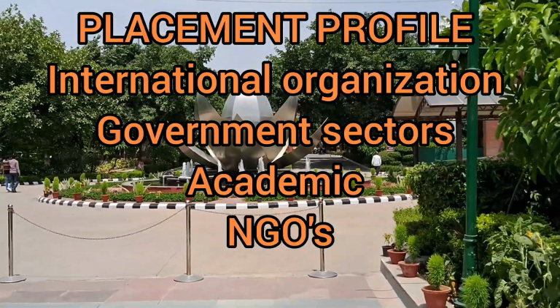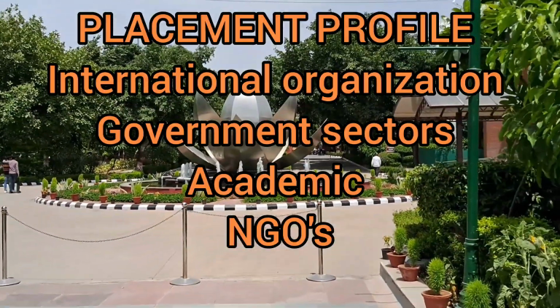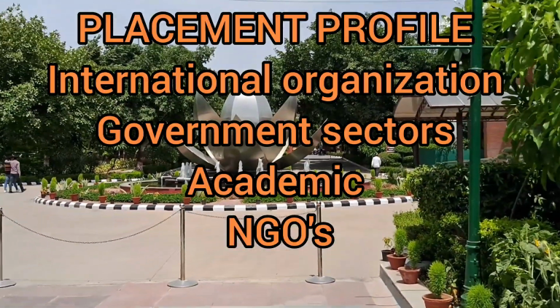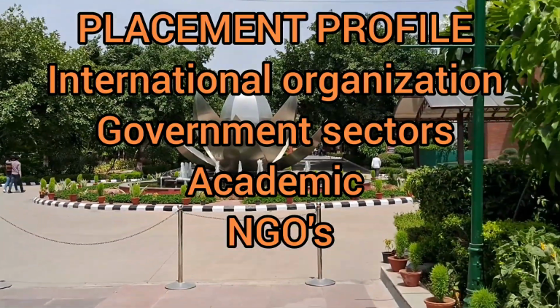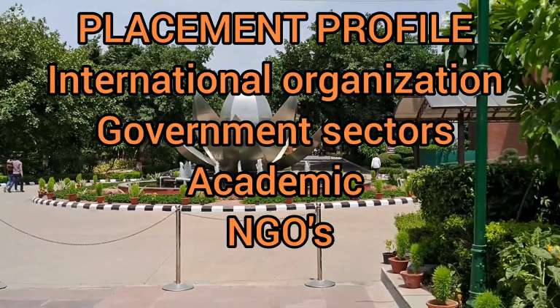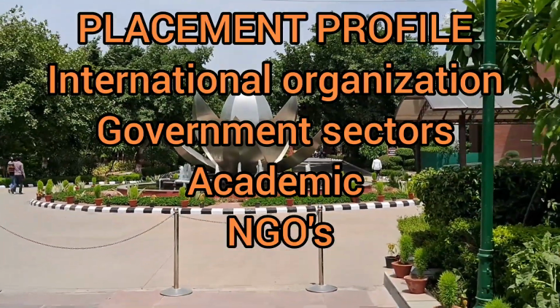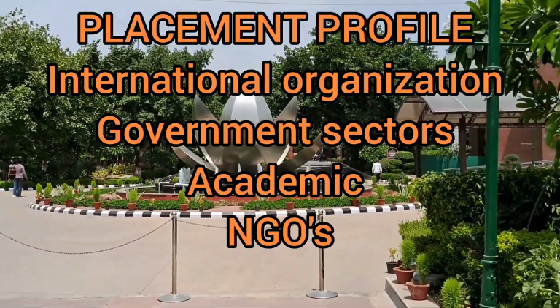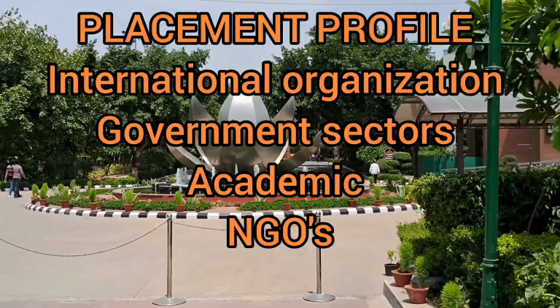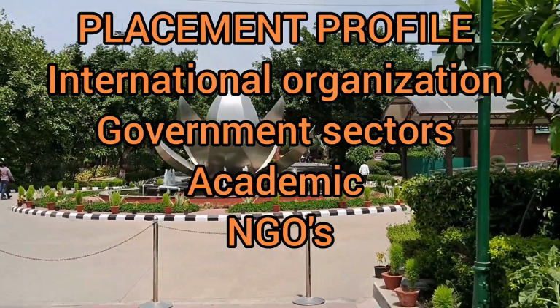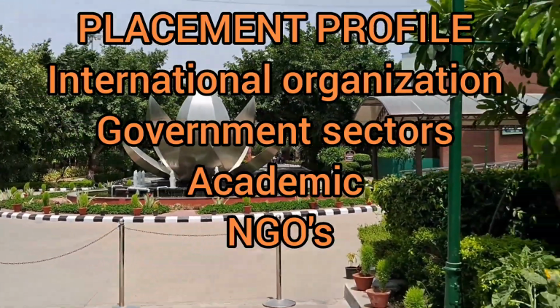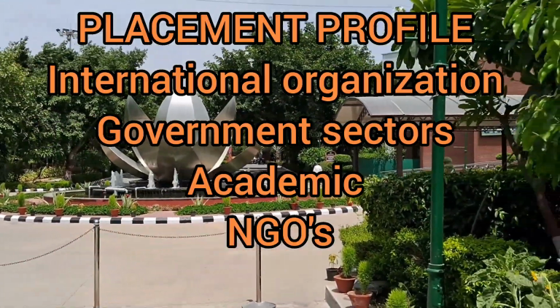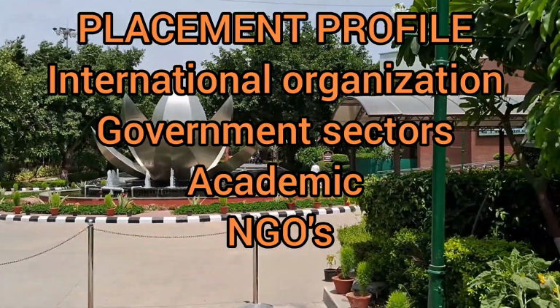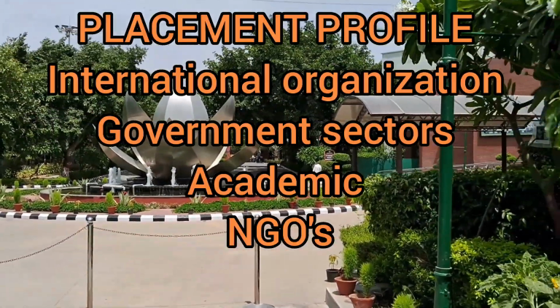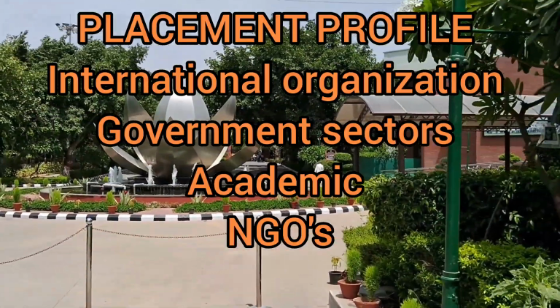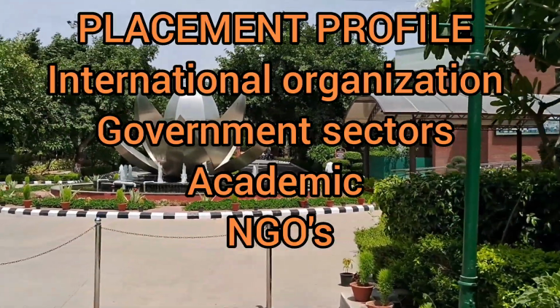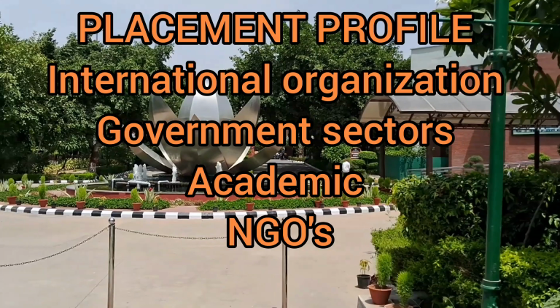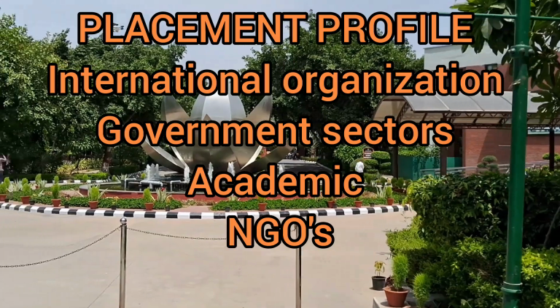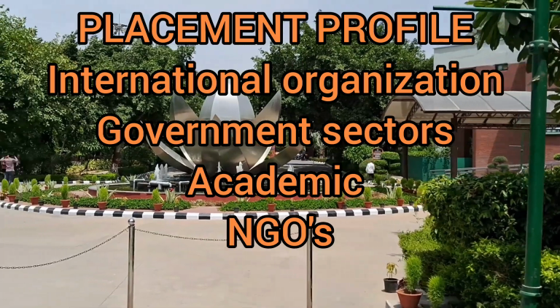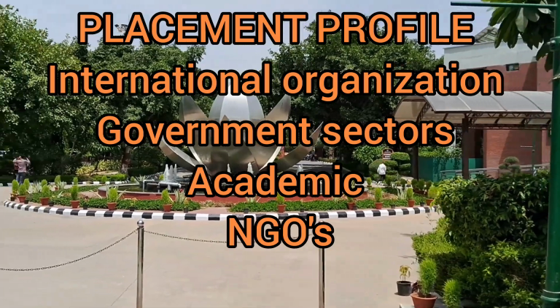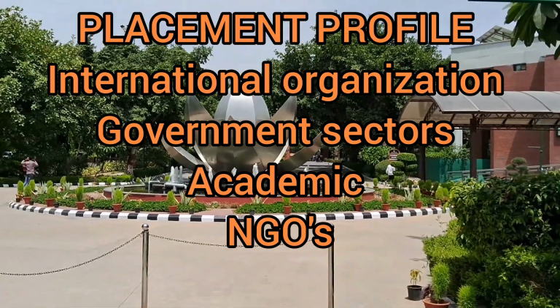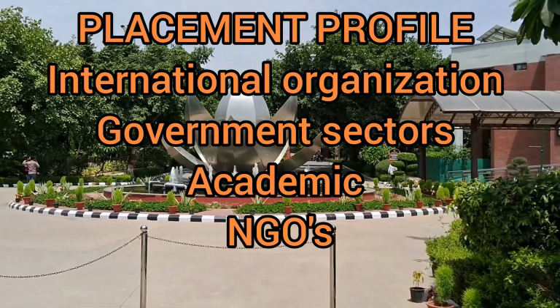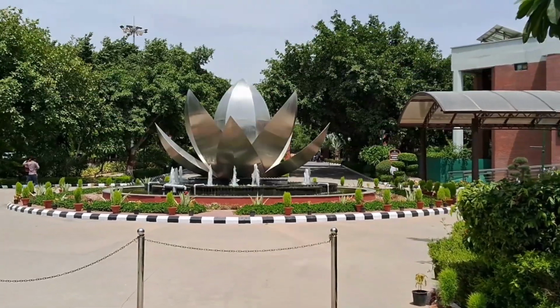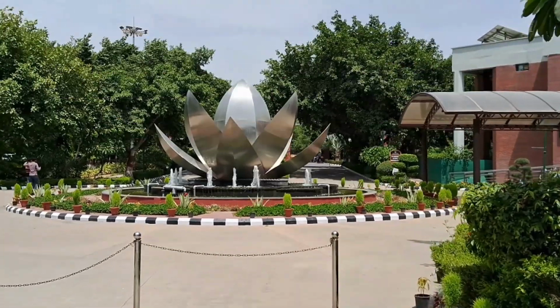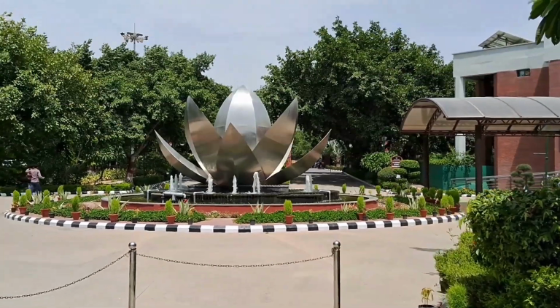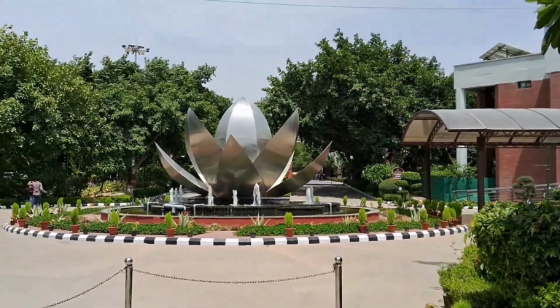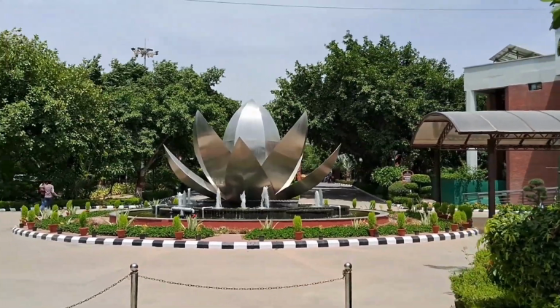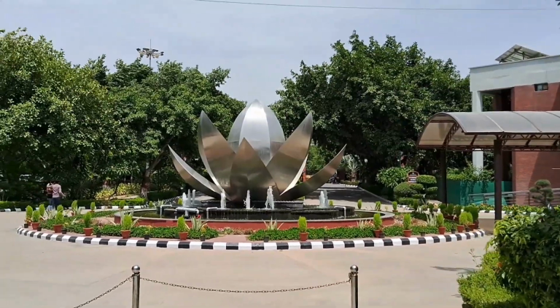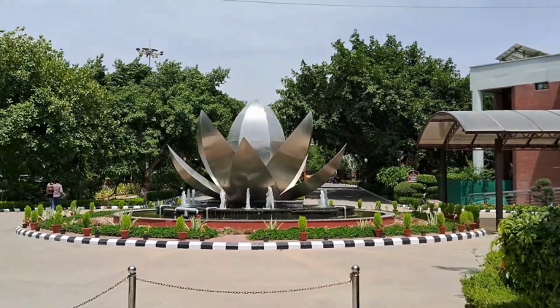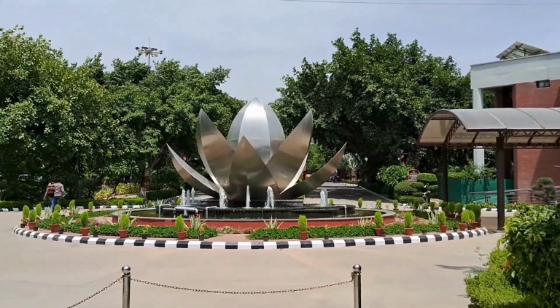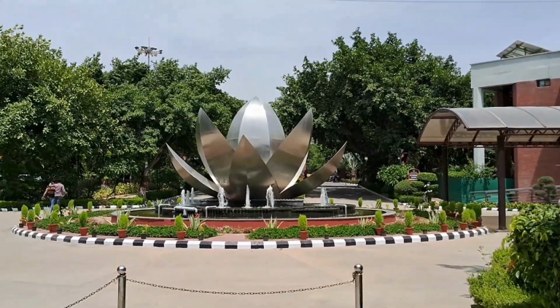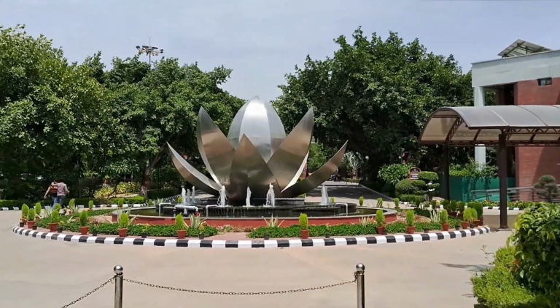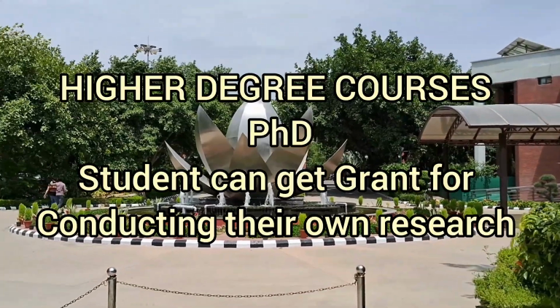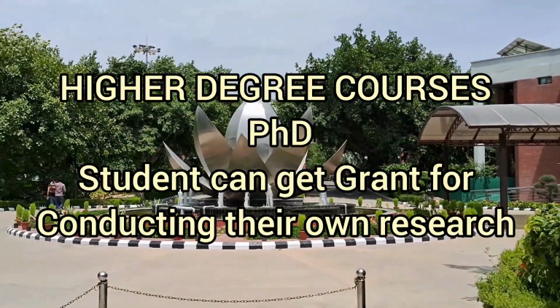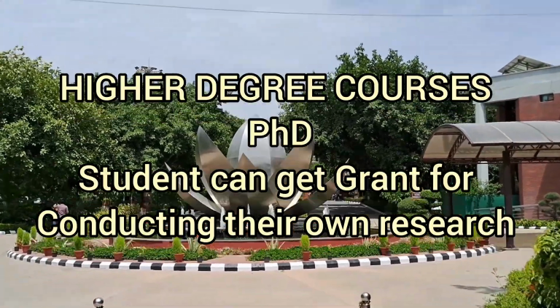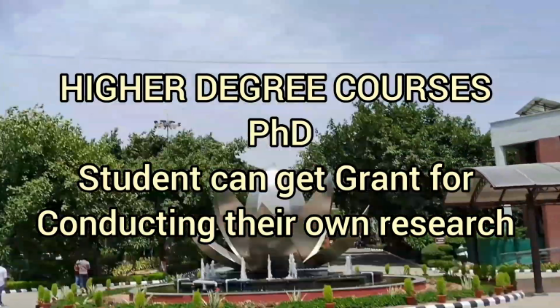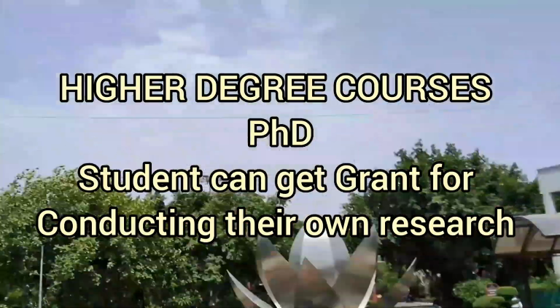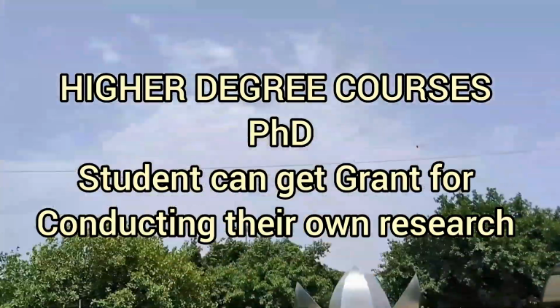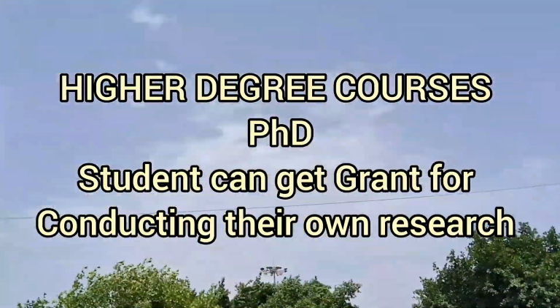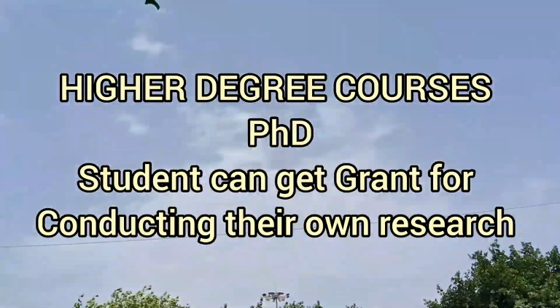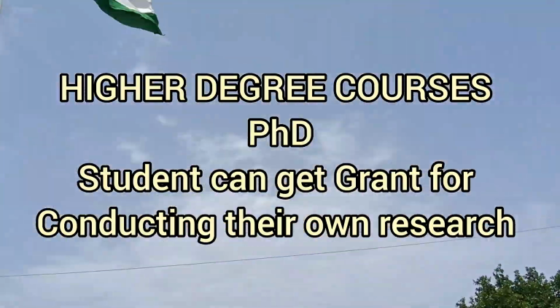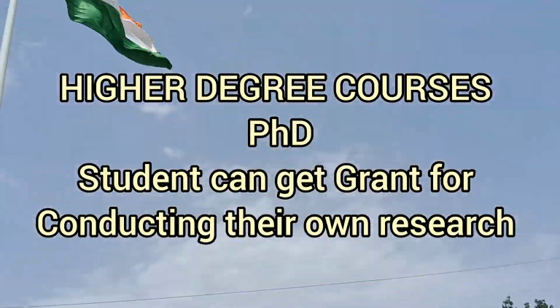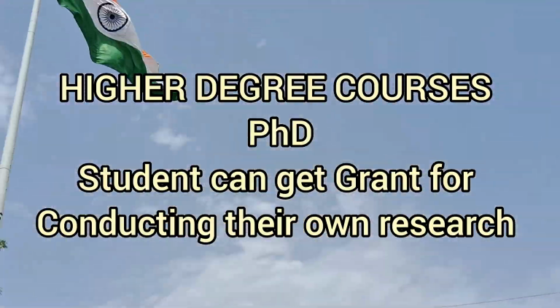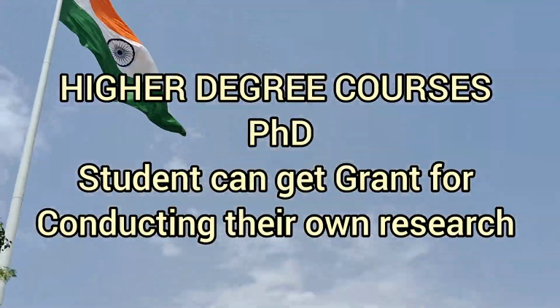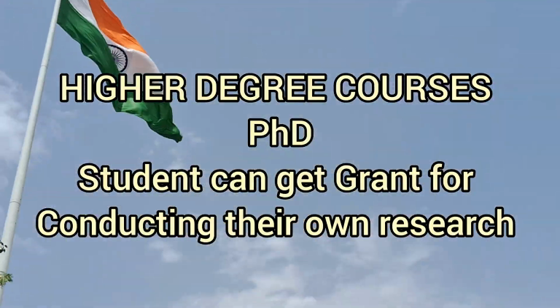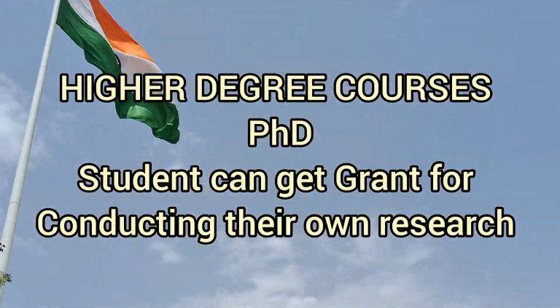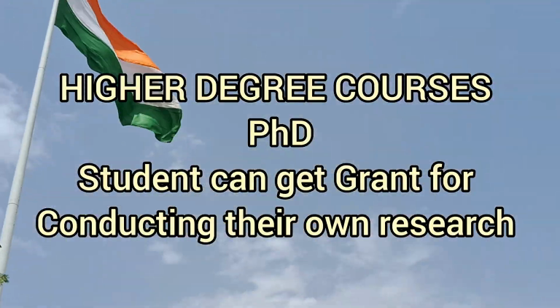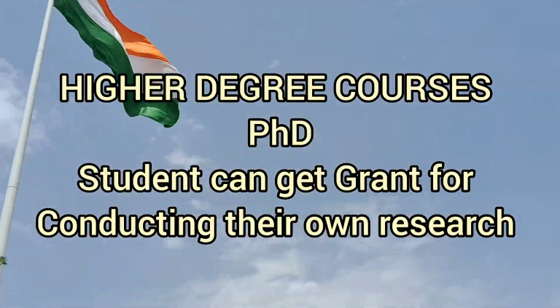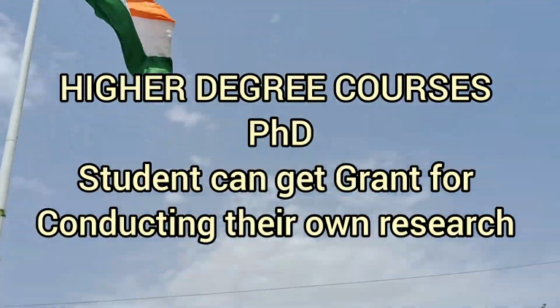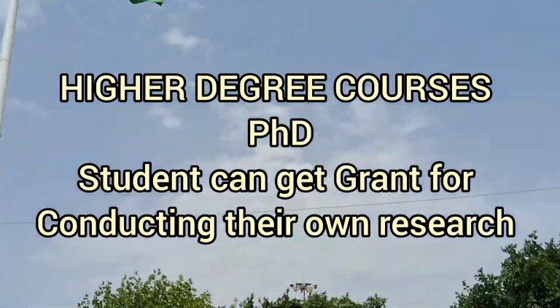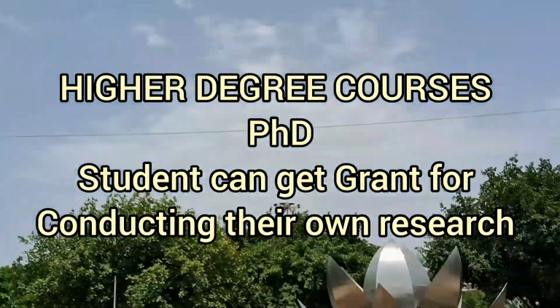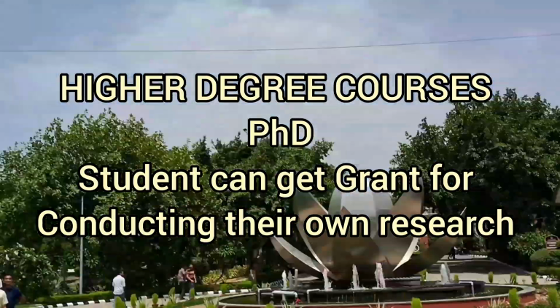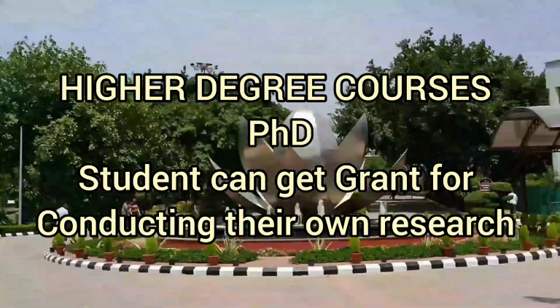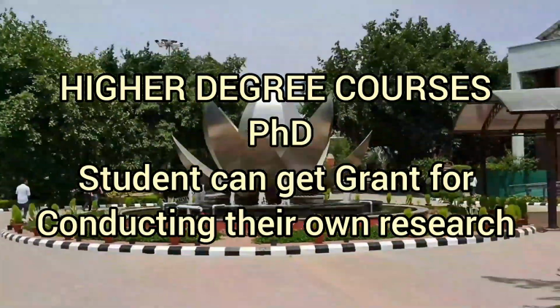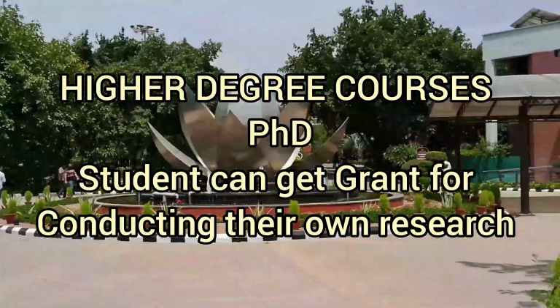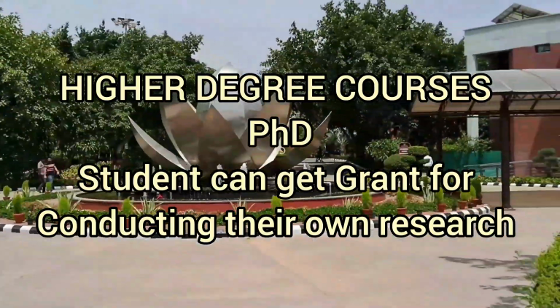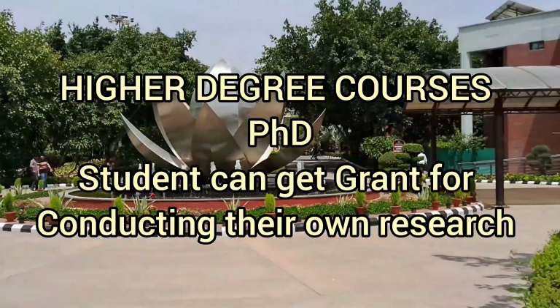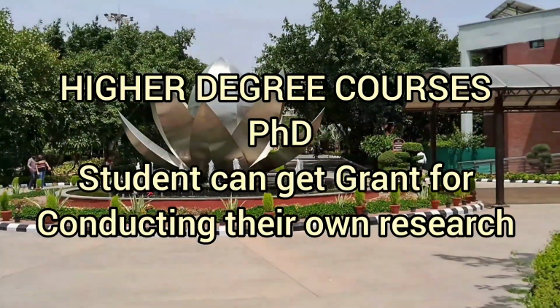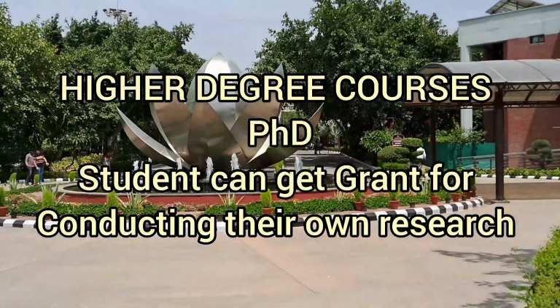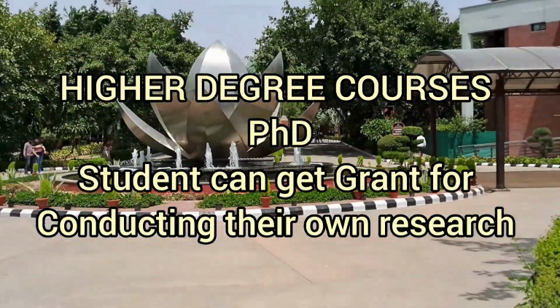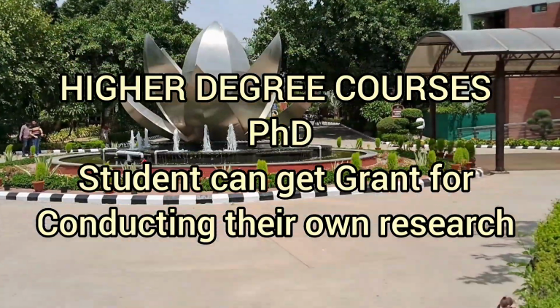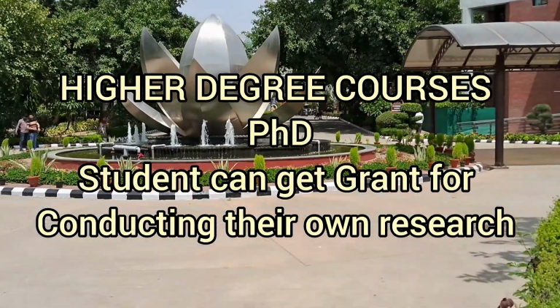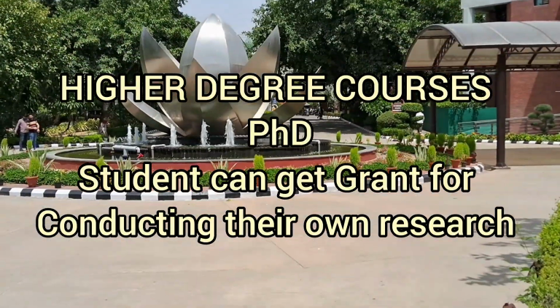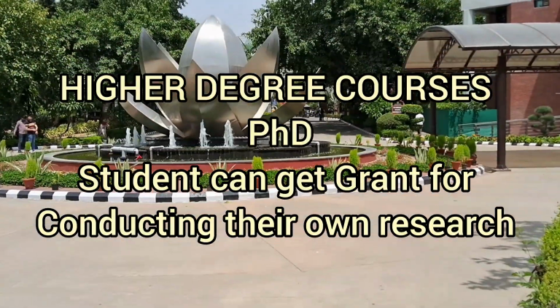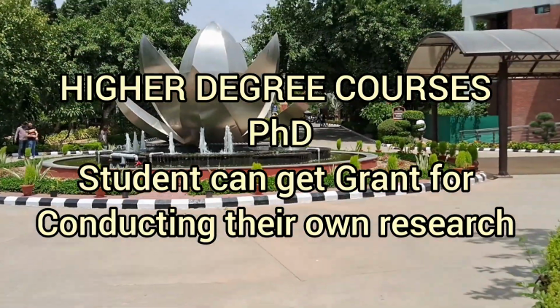After completing this course, you have a lot of options to work with international organizations, government sectors, academia, NGOs, and many more.